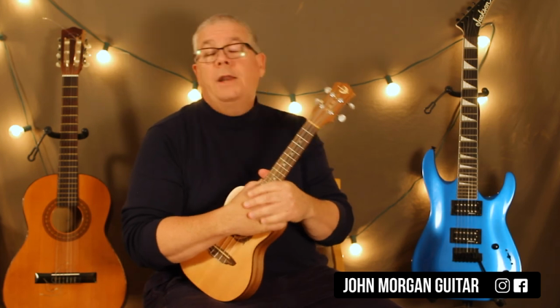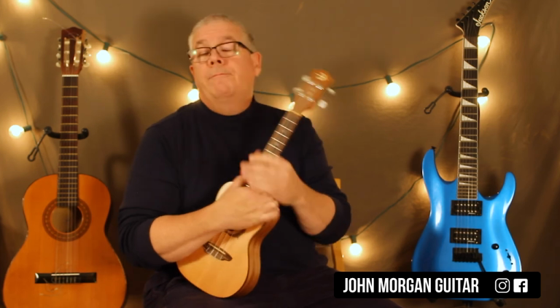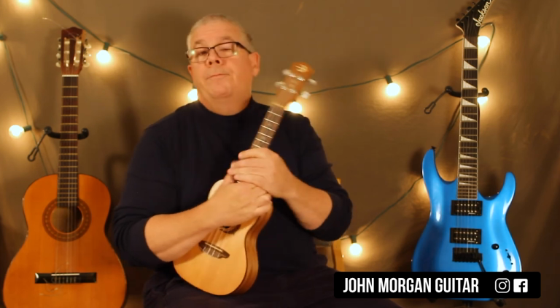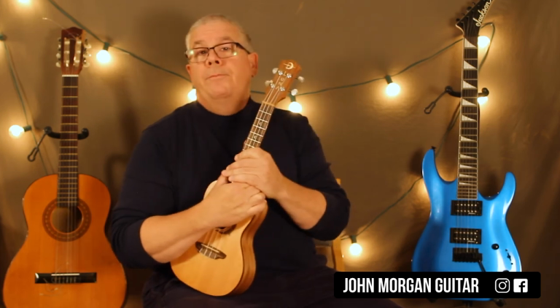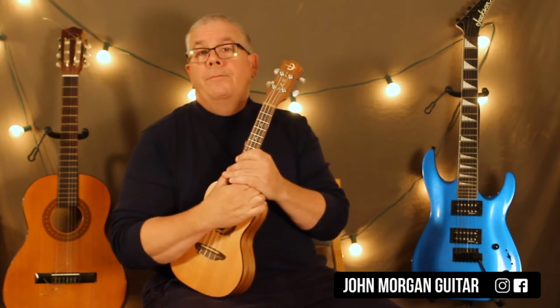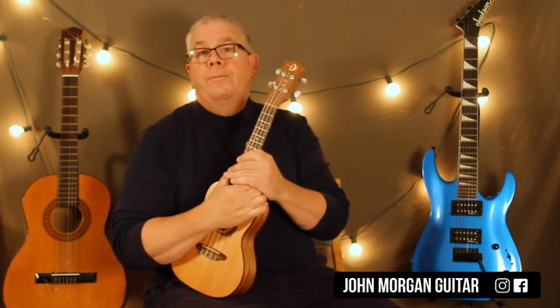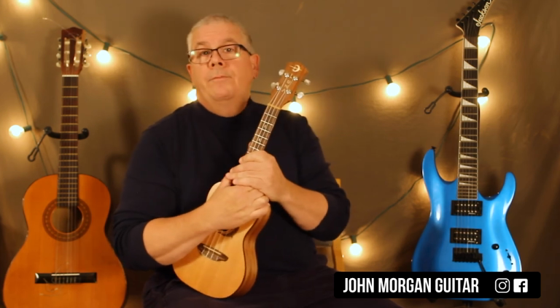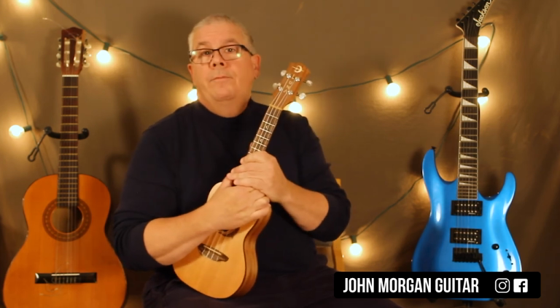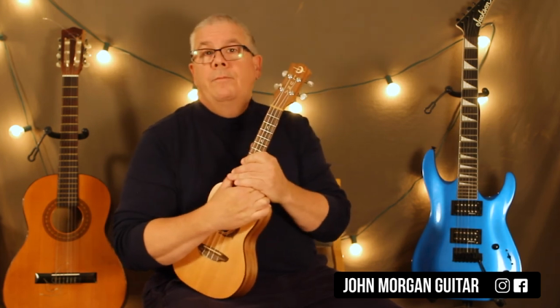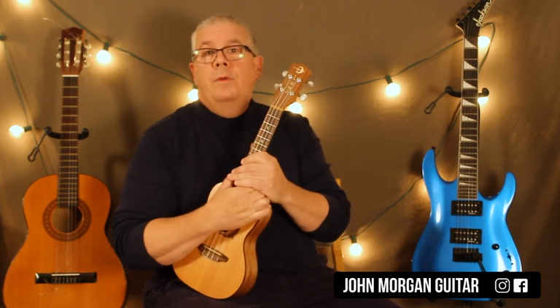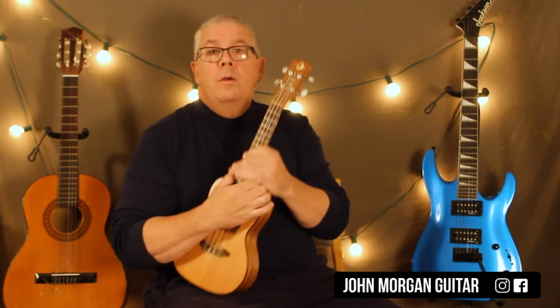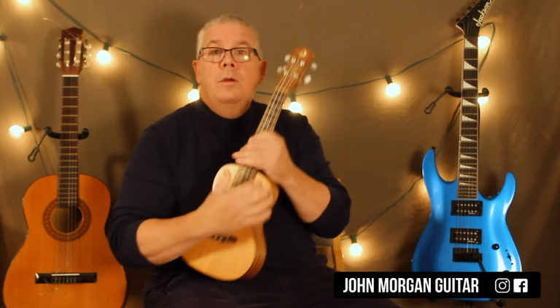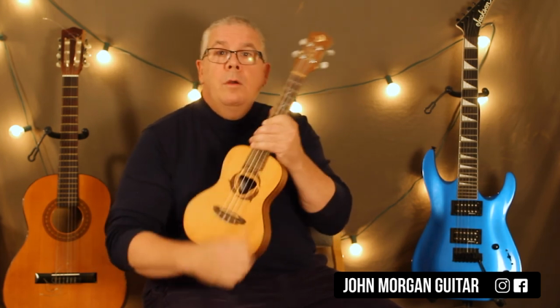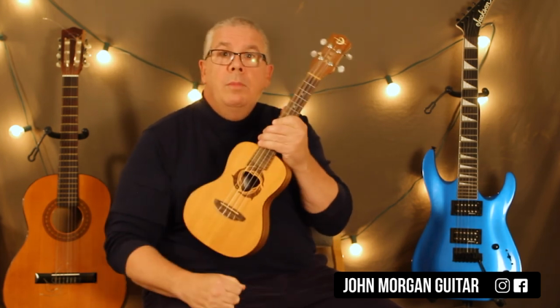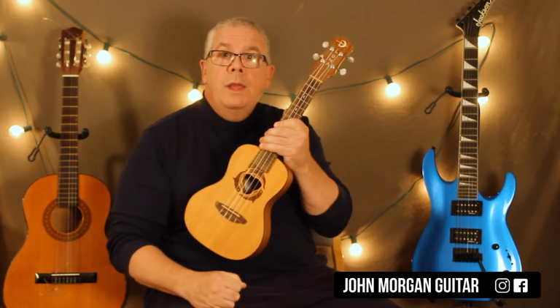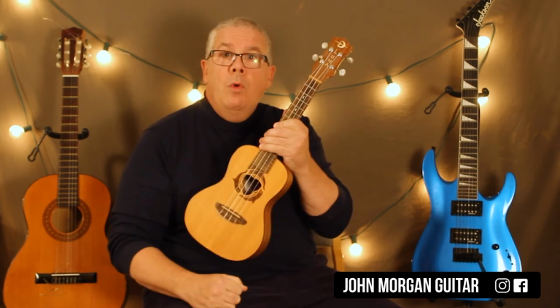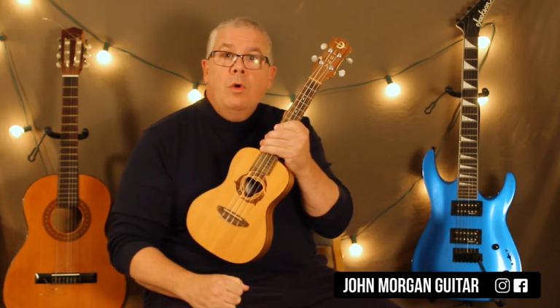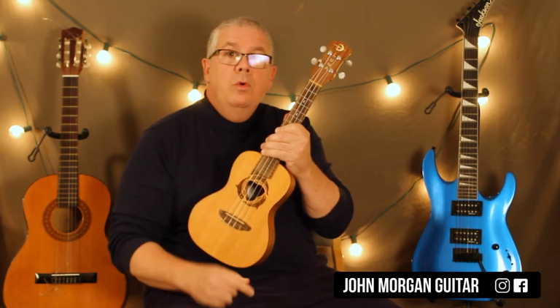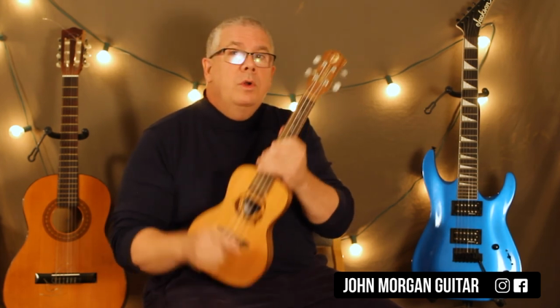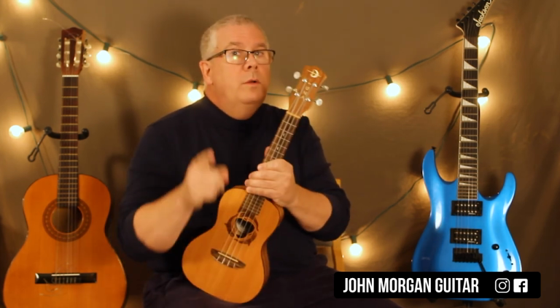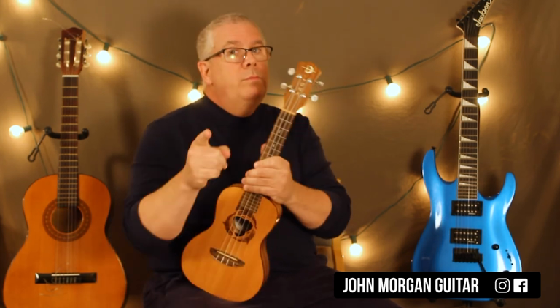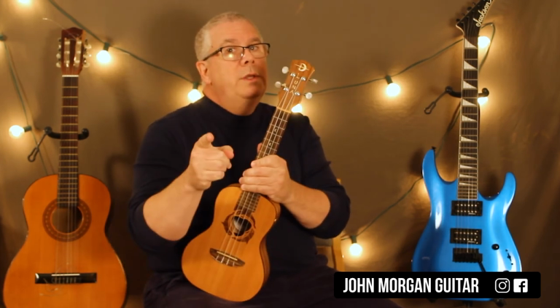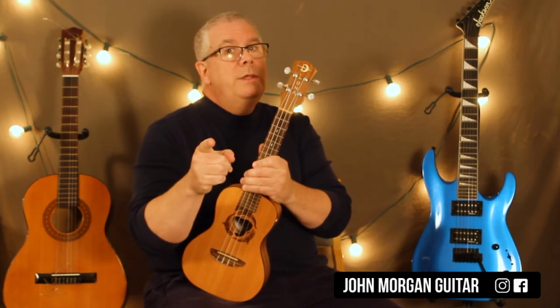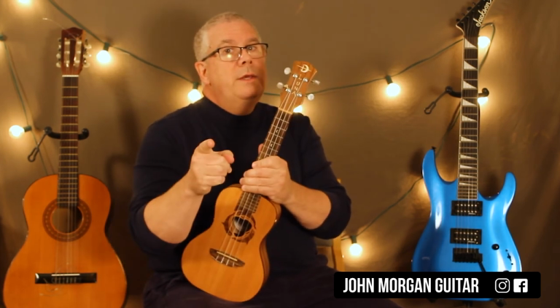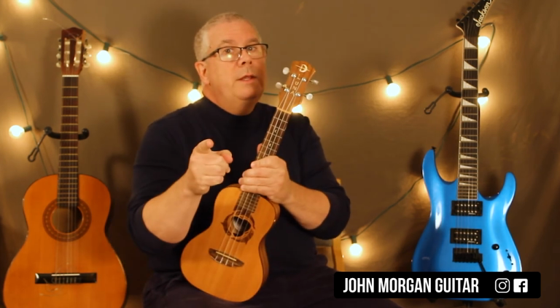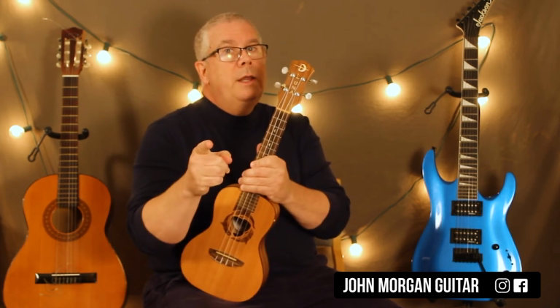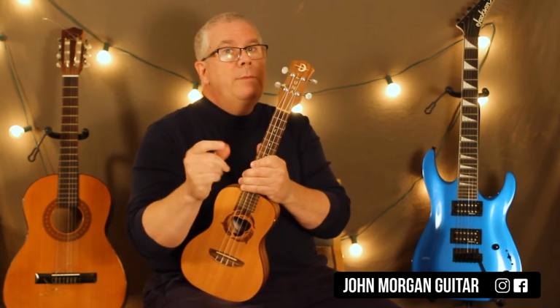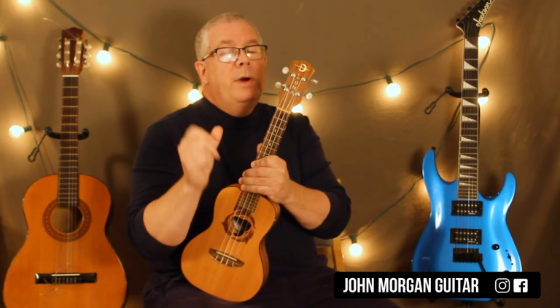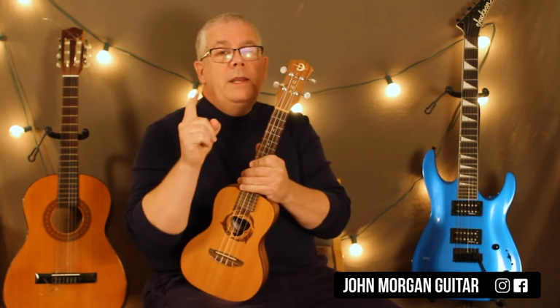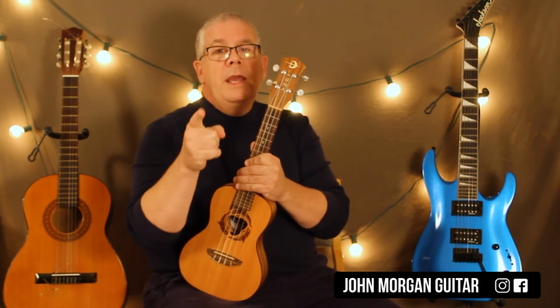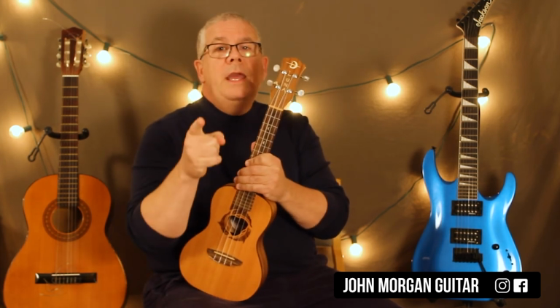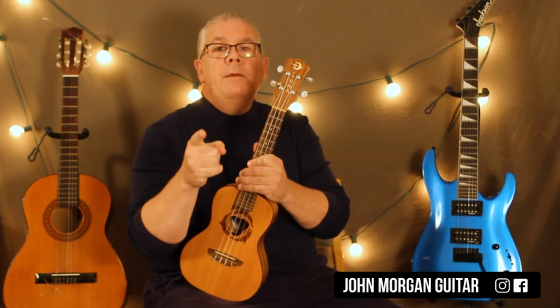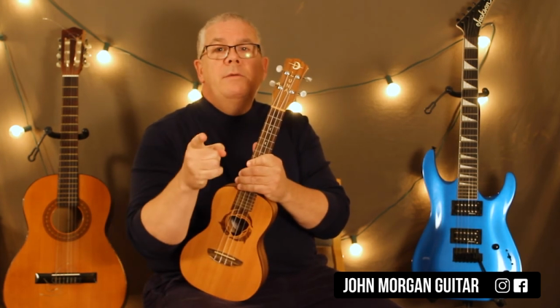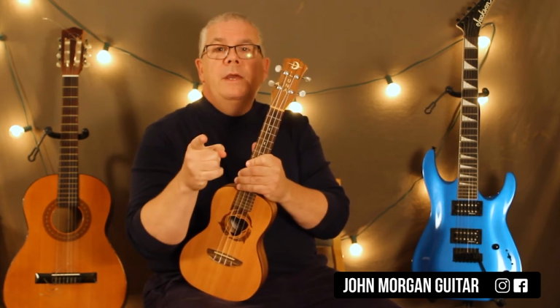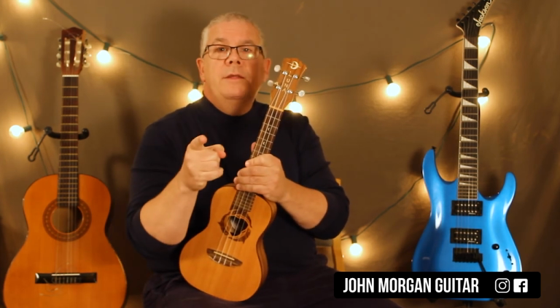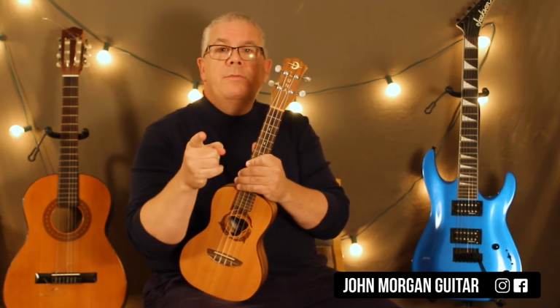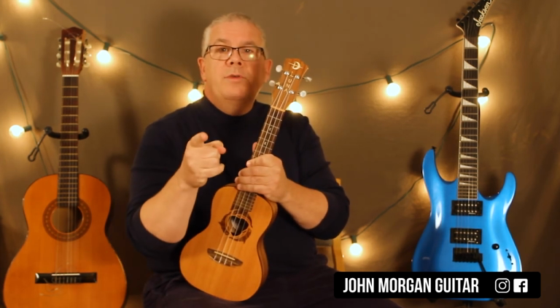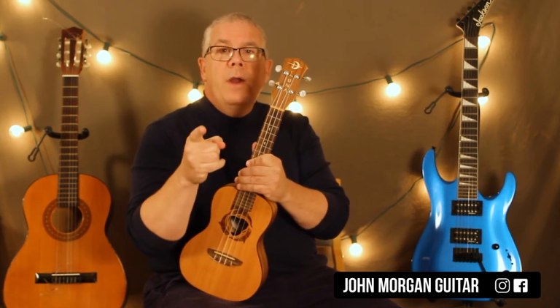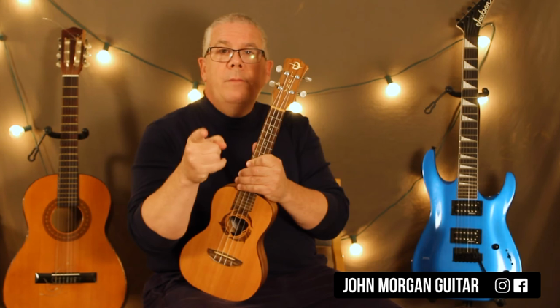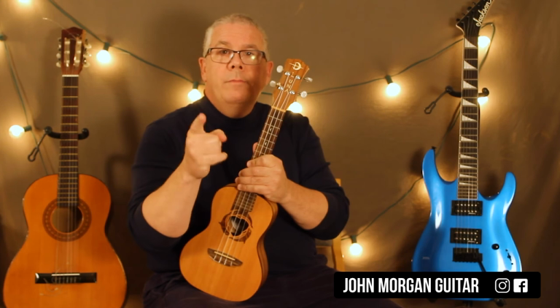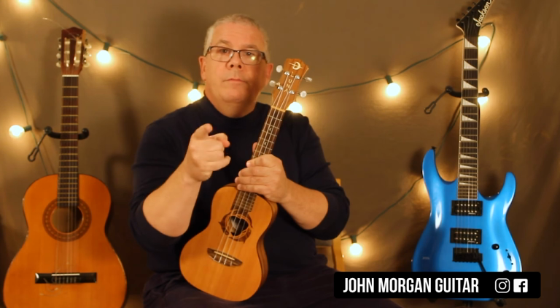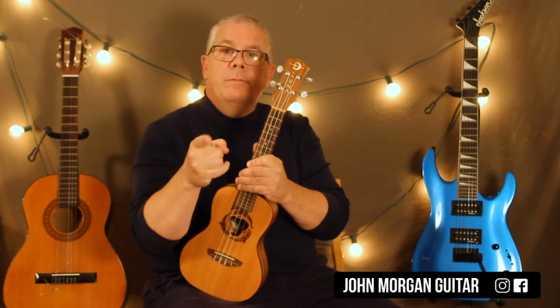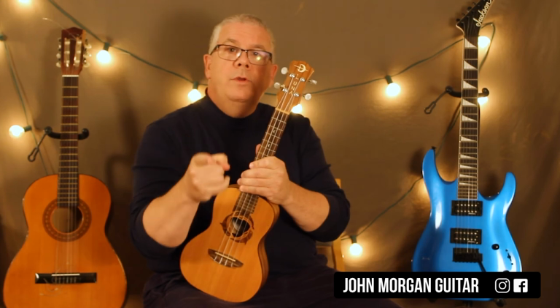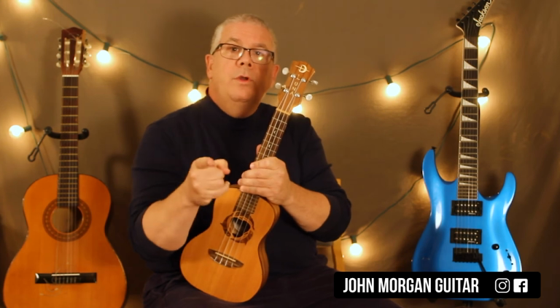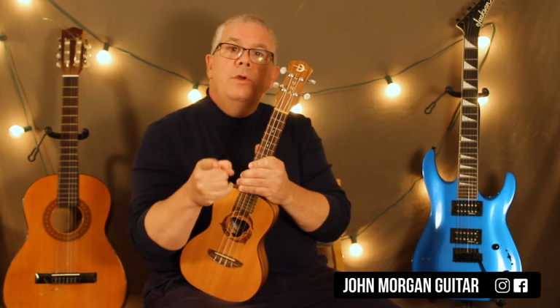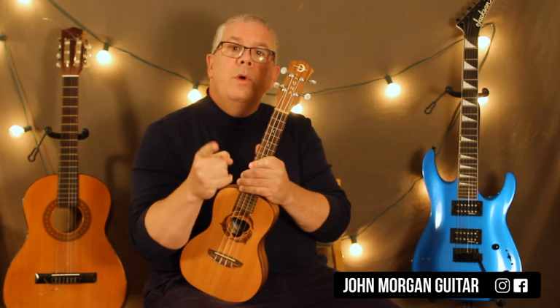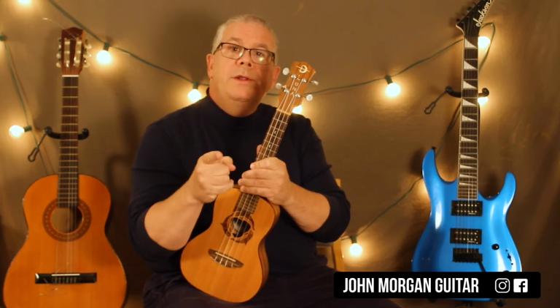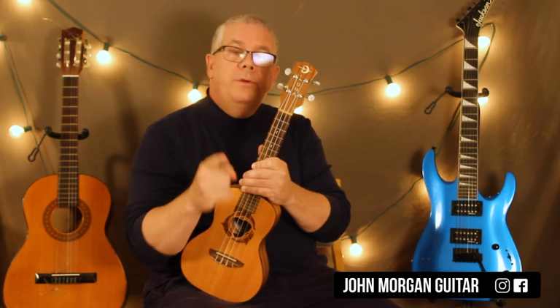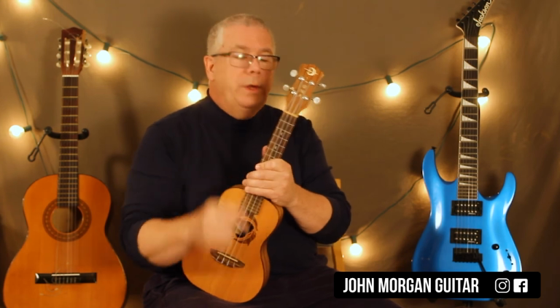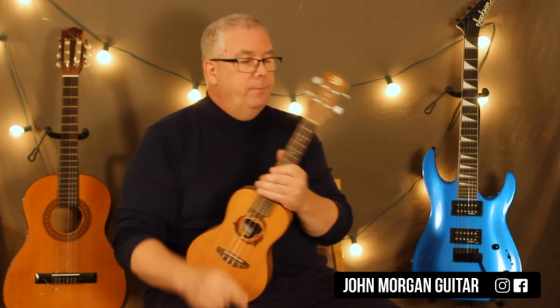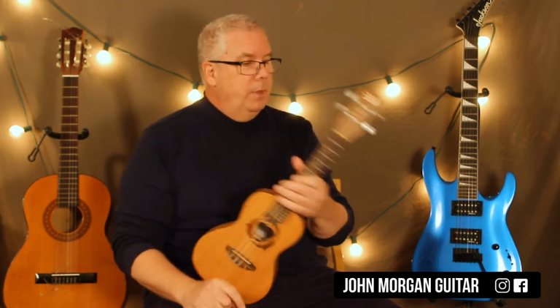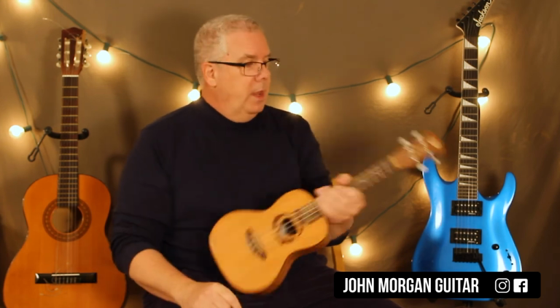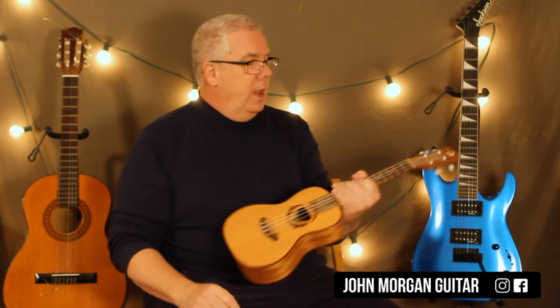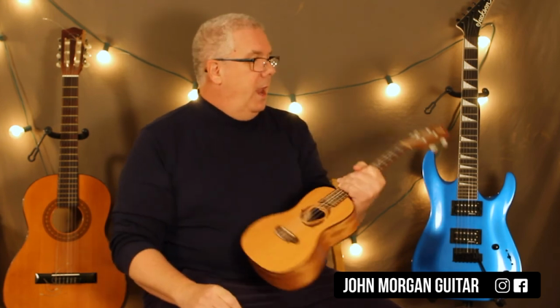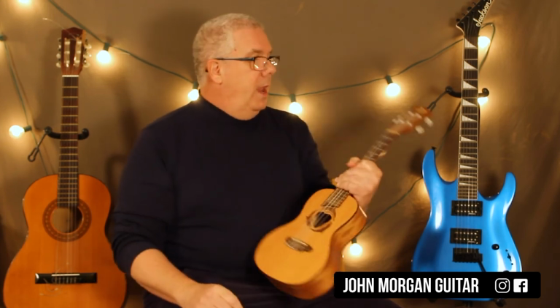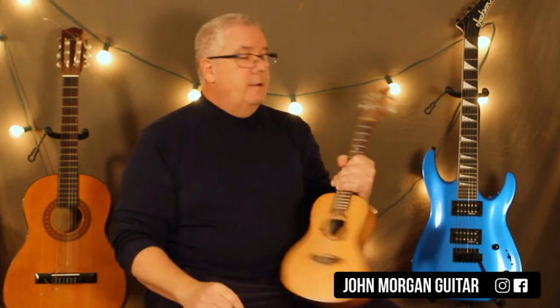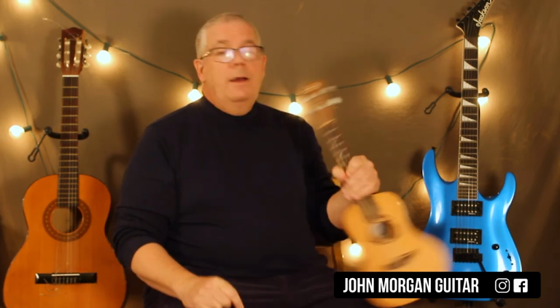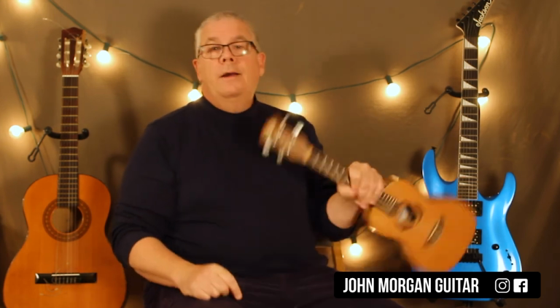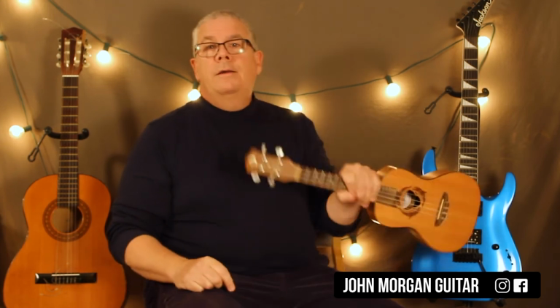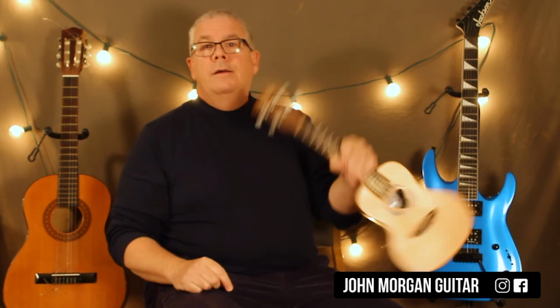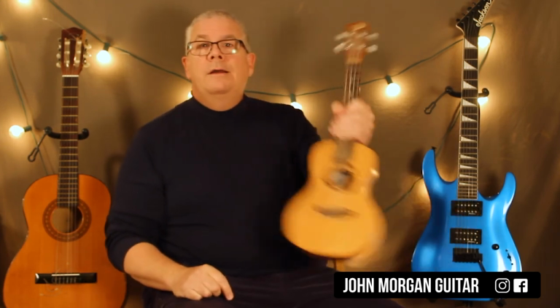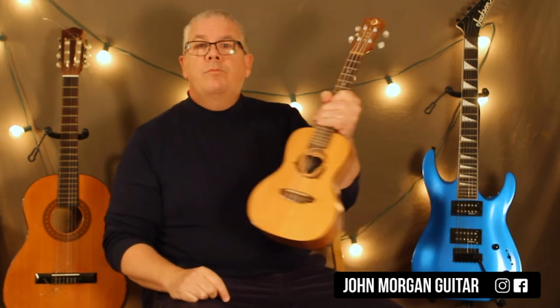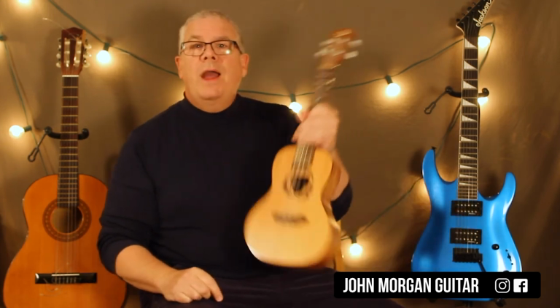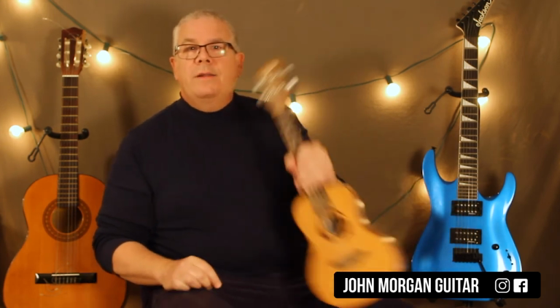Play more ukulele. Please hit the like button, hit subscribe — you know you want to do it. And practice.